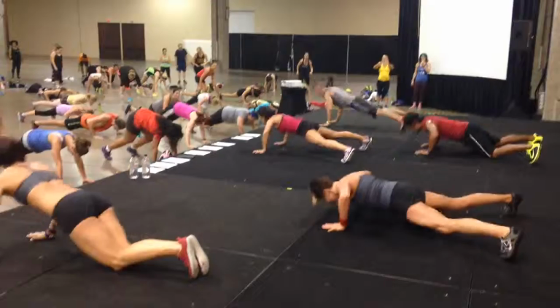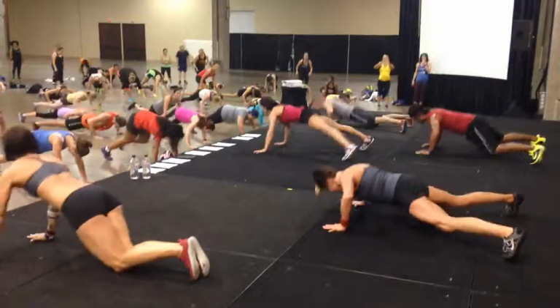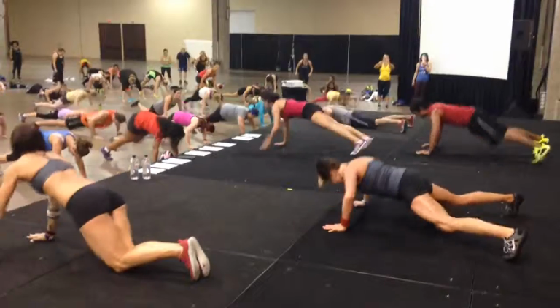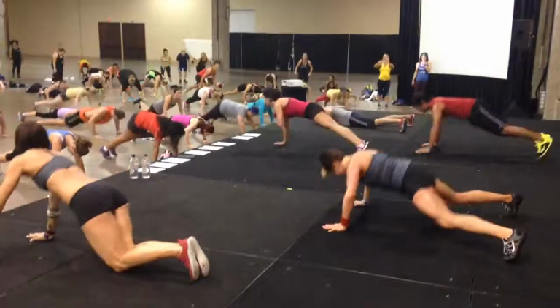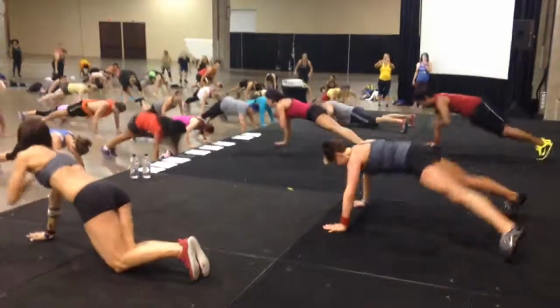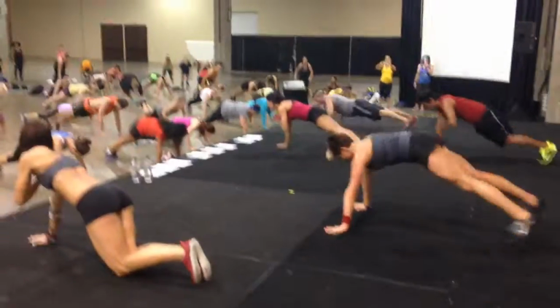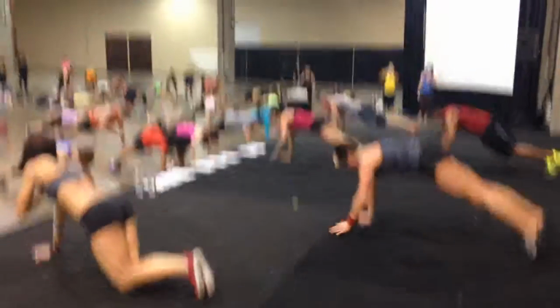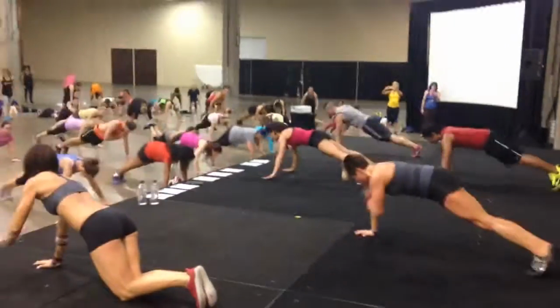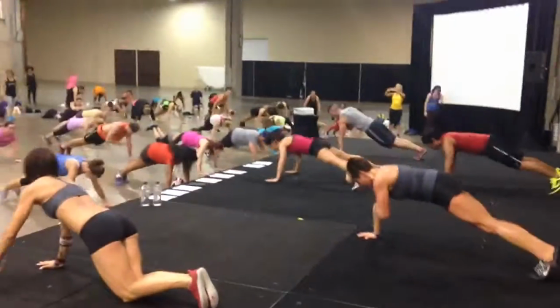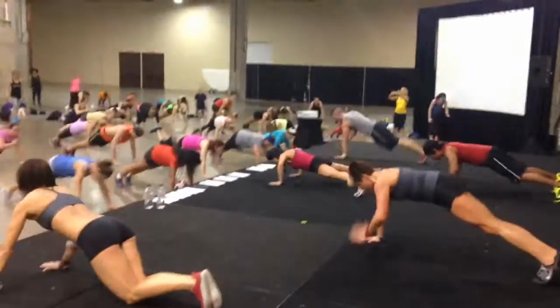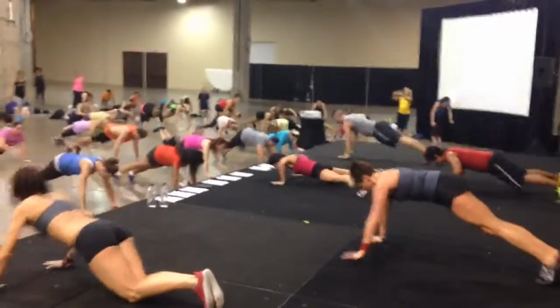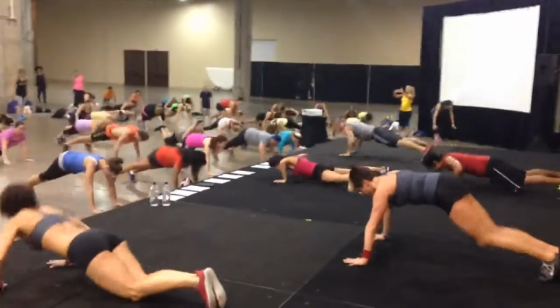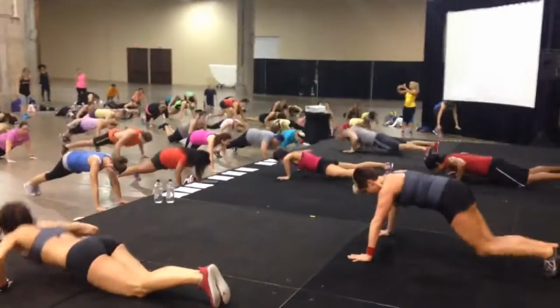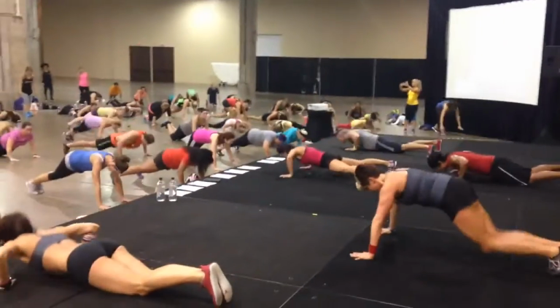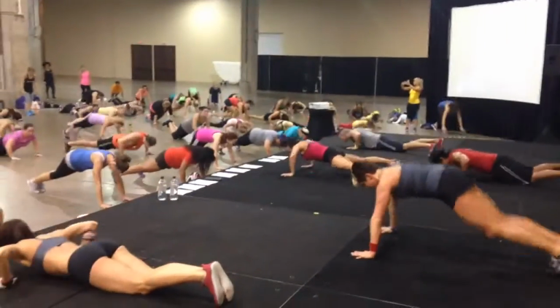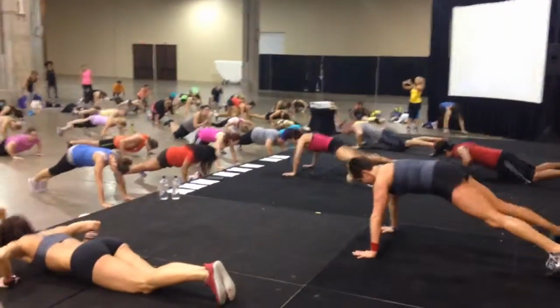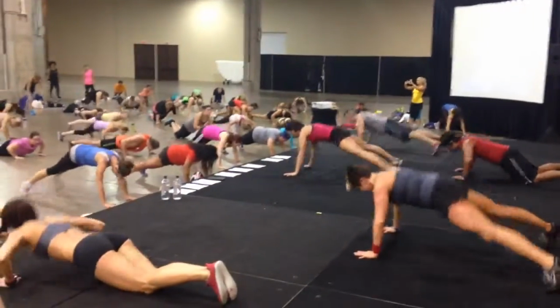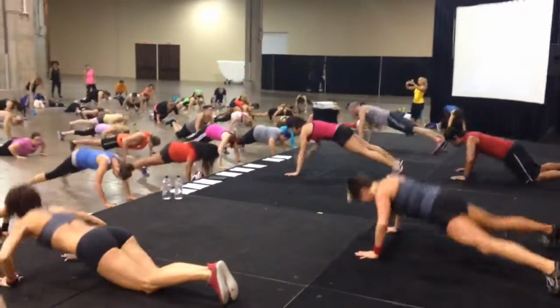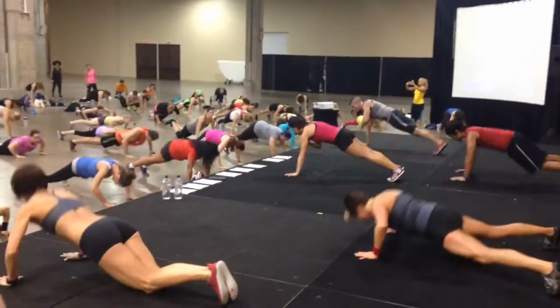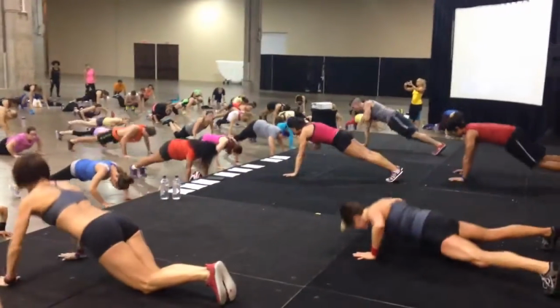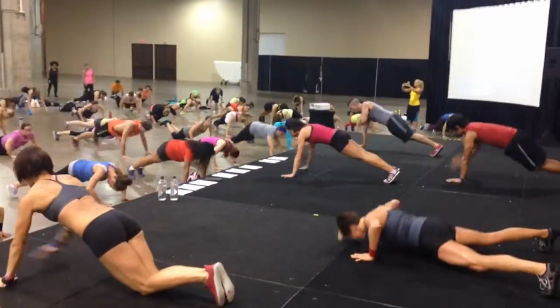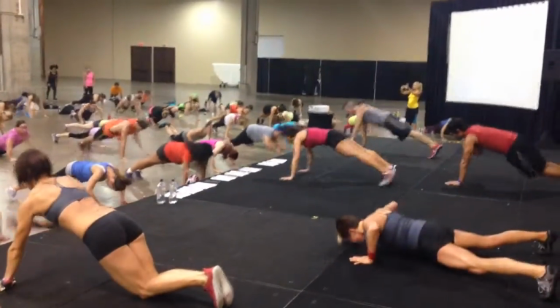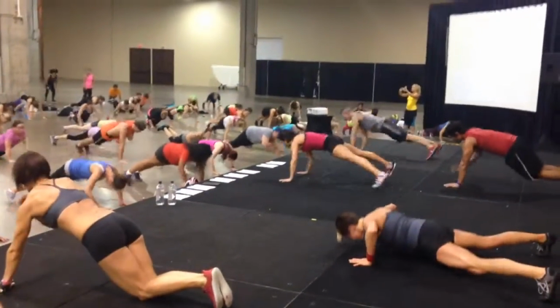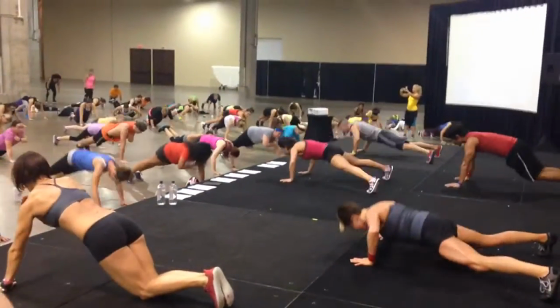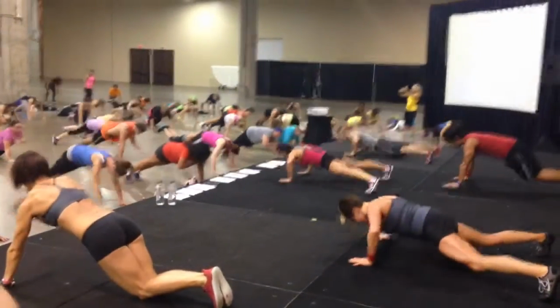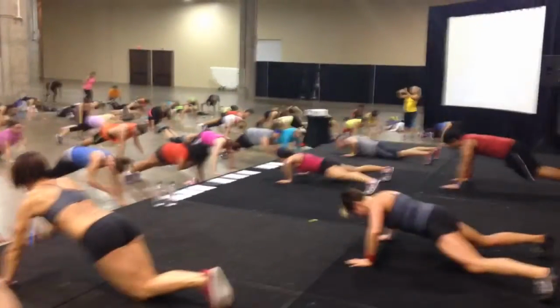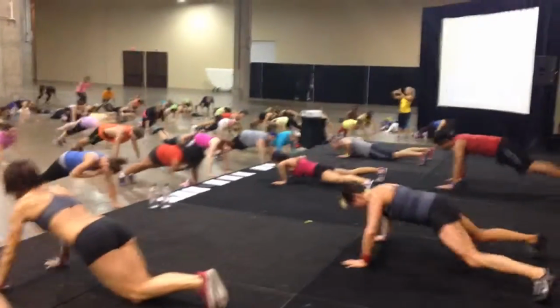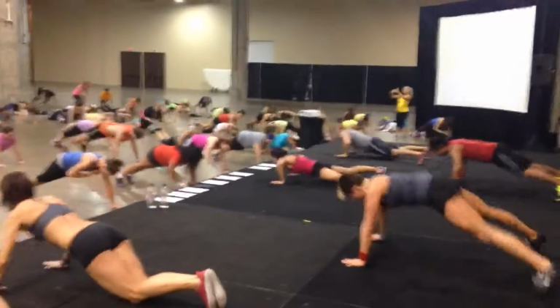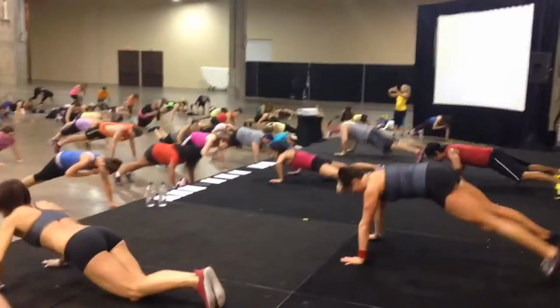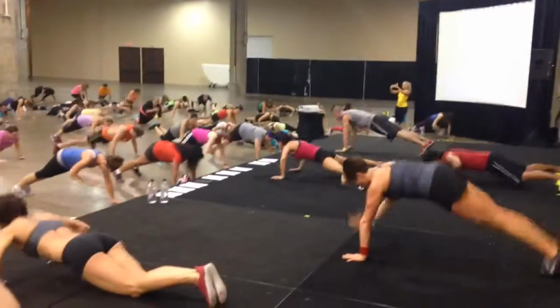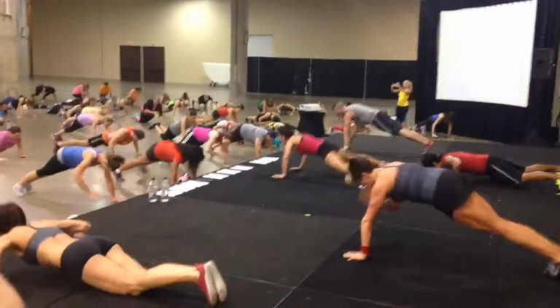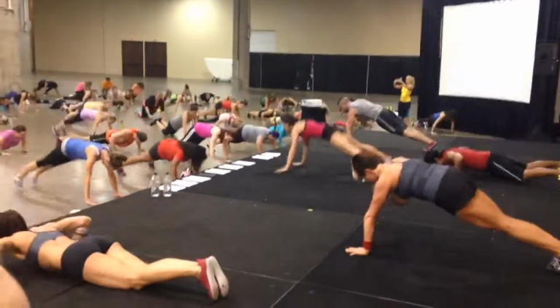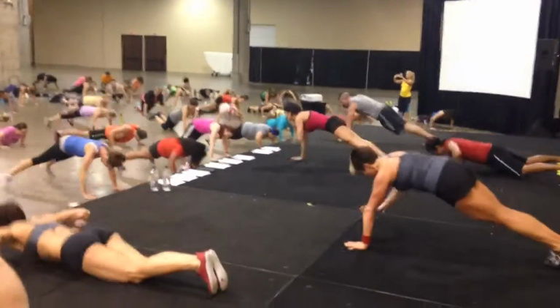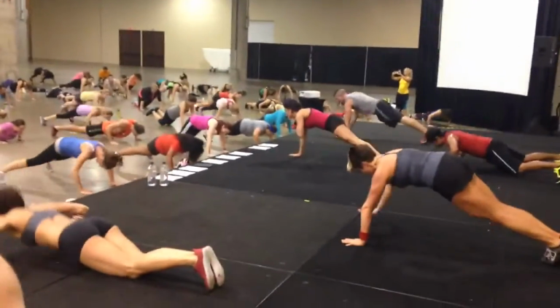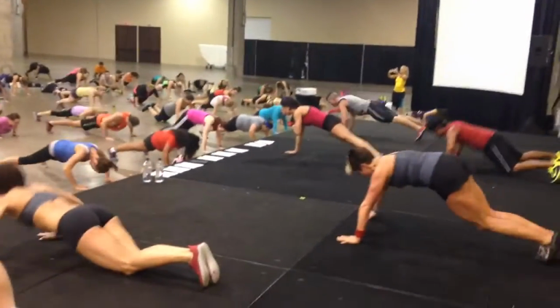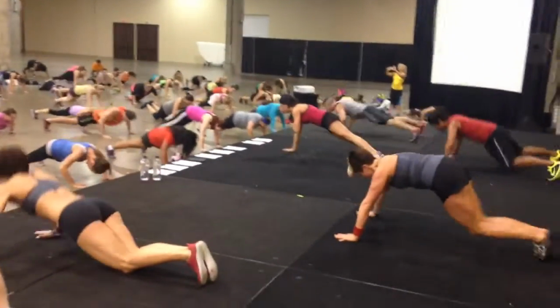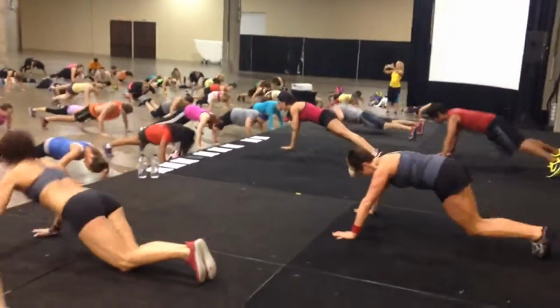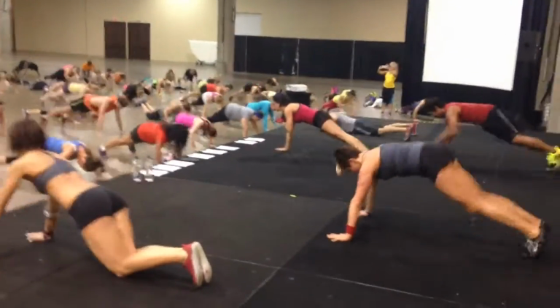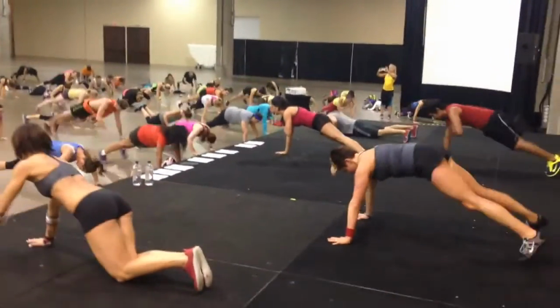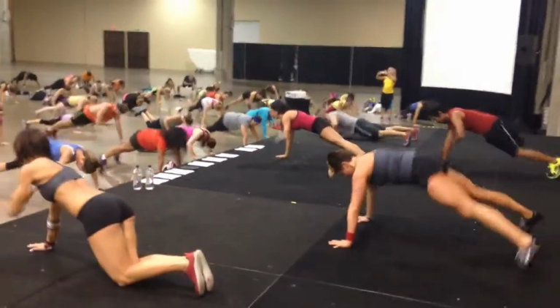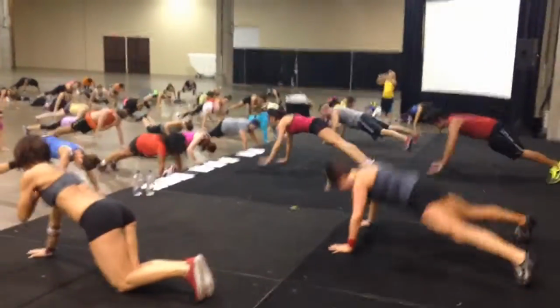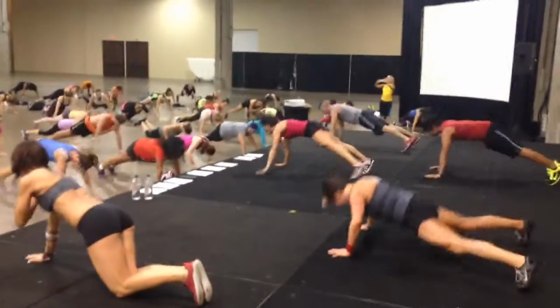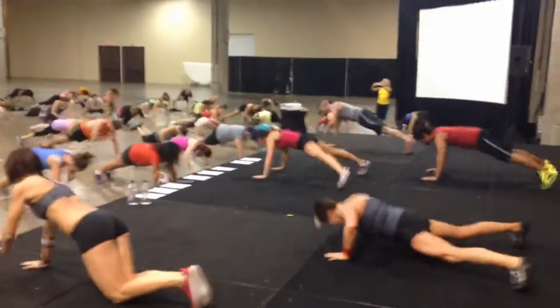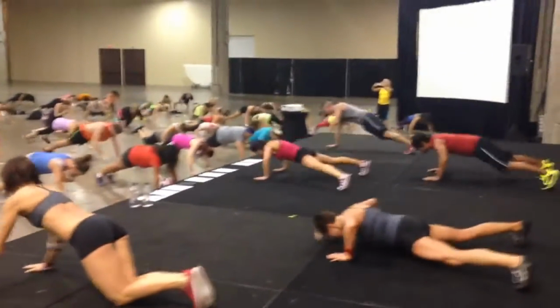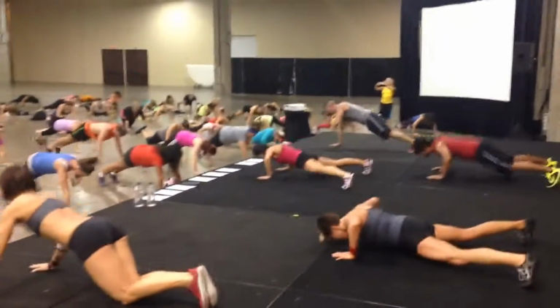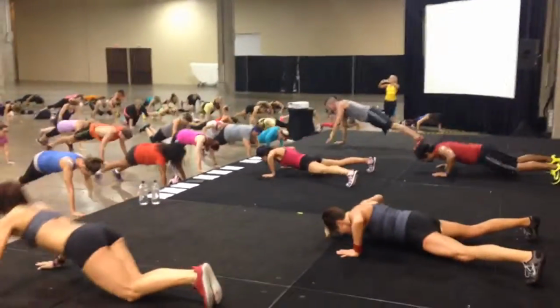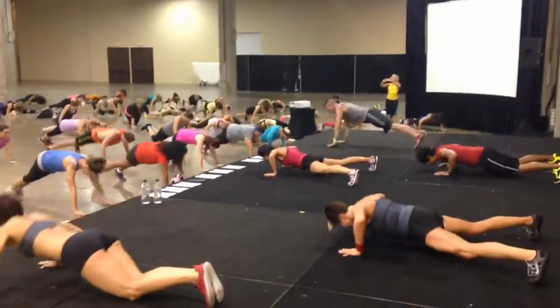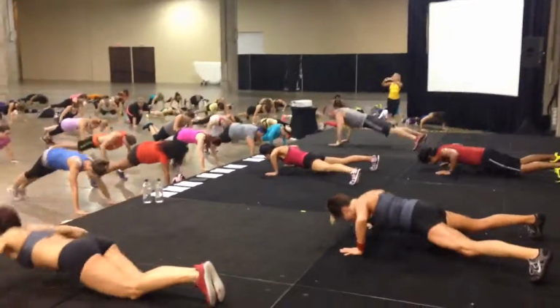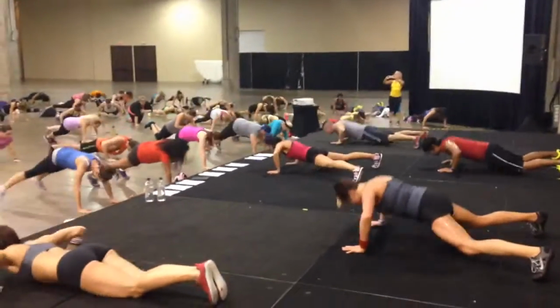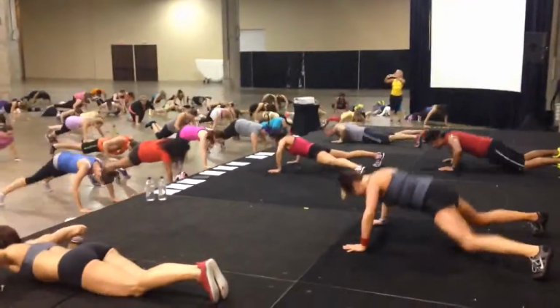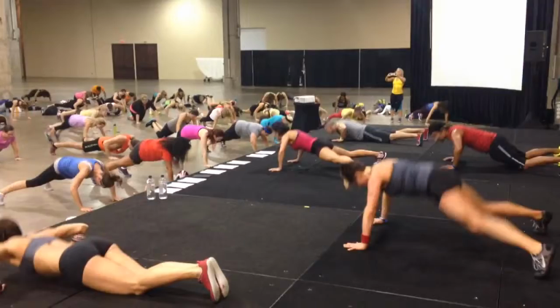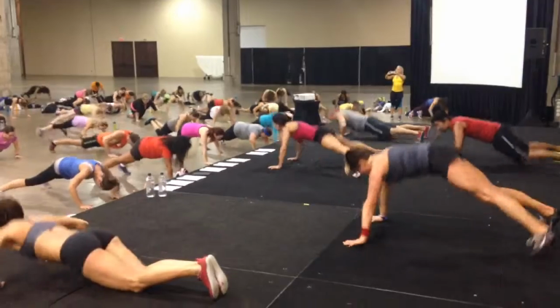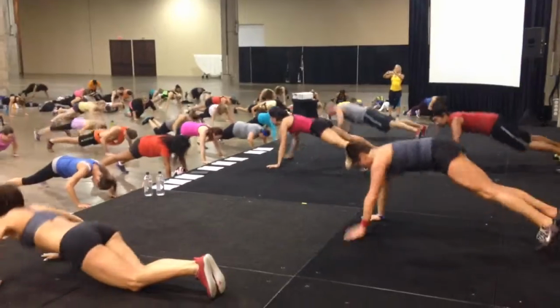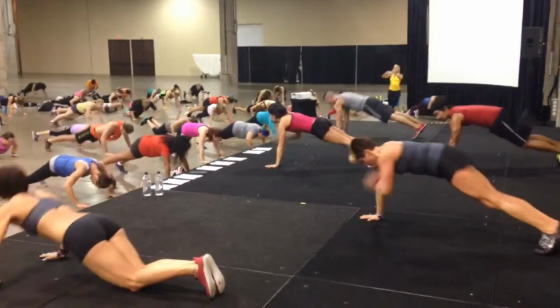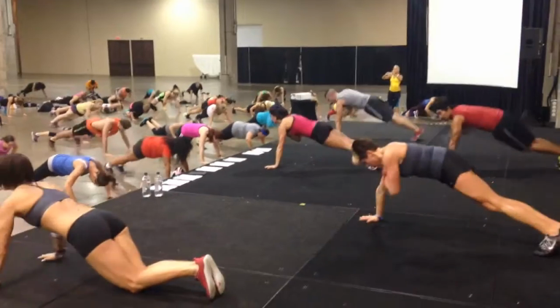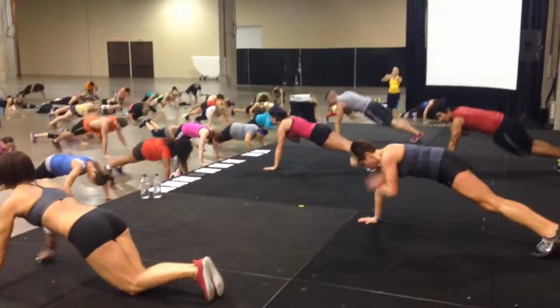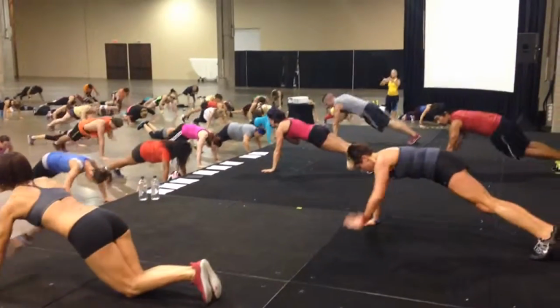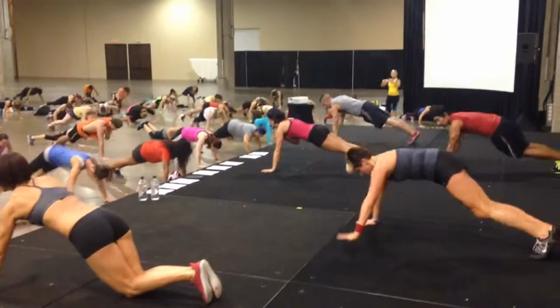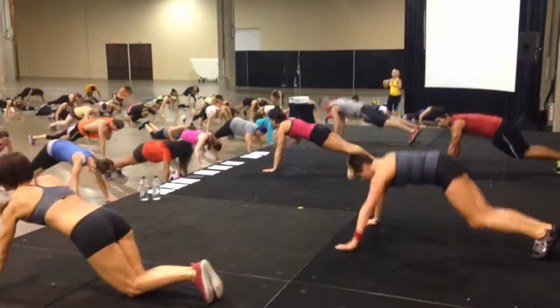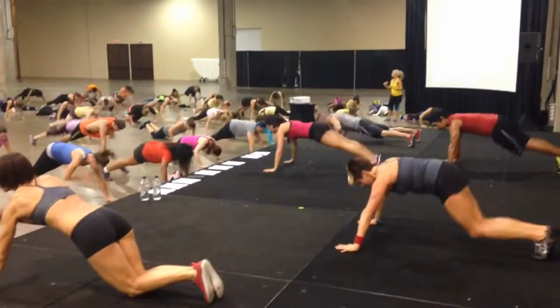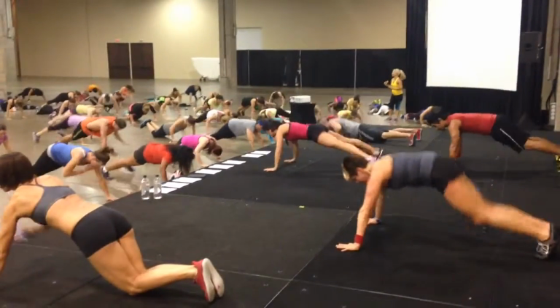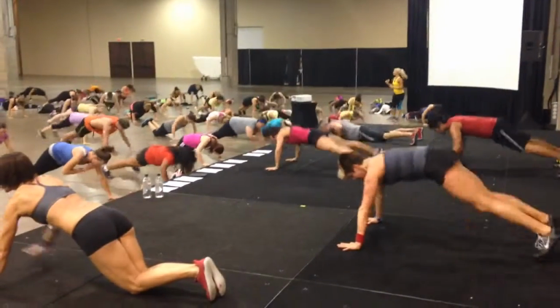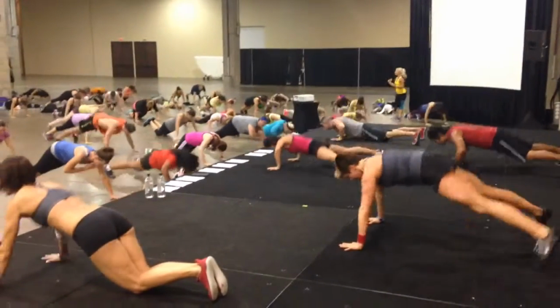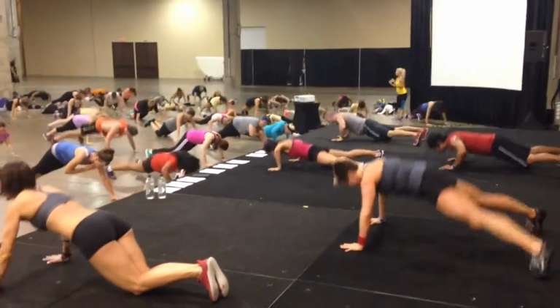Shoulder attack. Feet are wide, past your shoulders. So wide, past your shoulders.